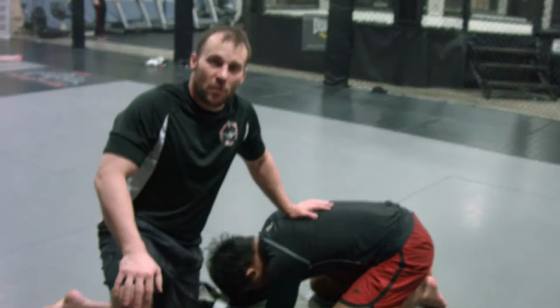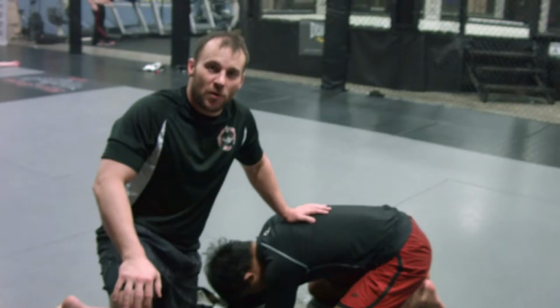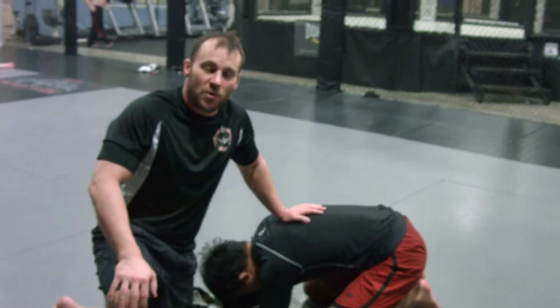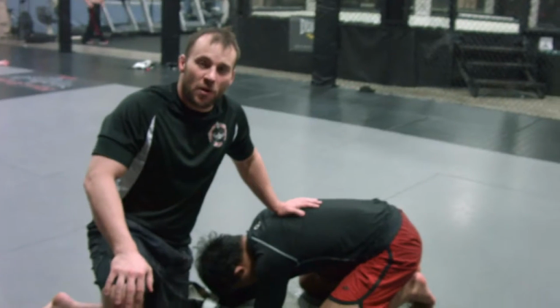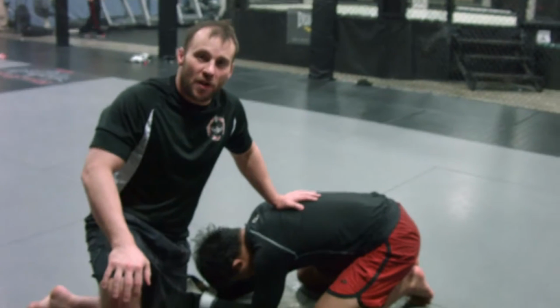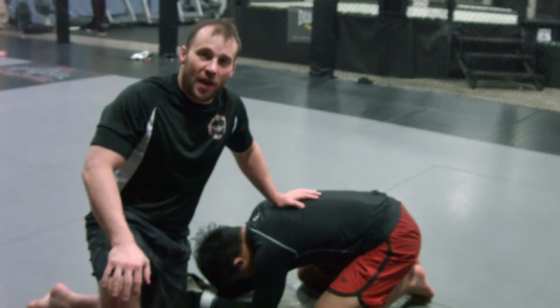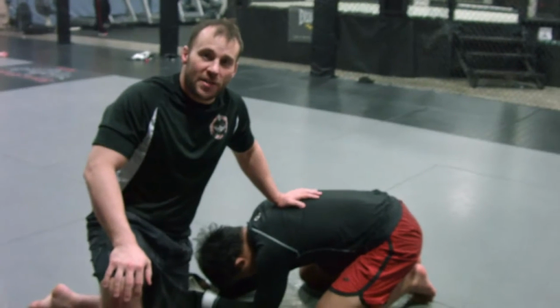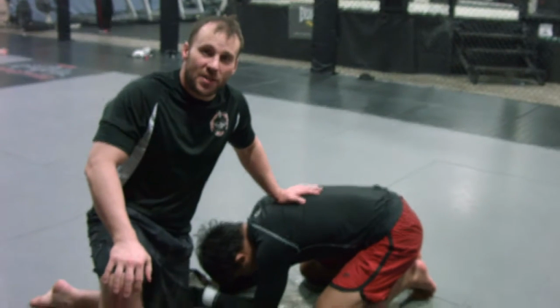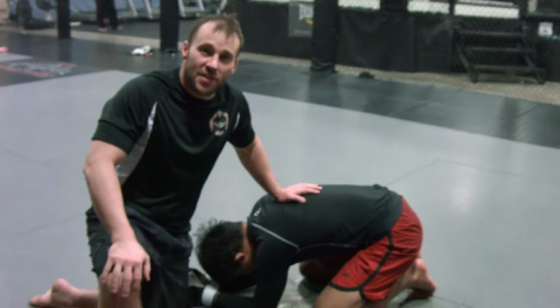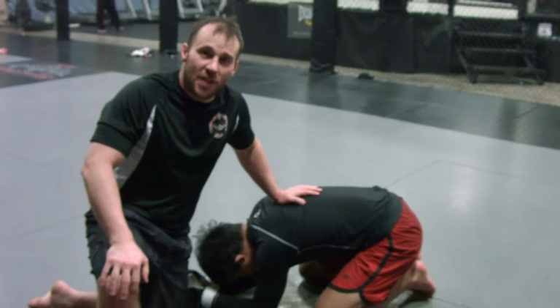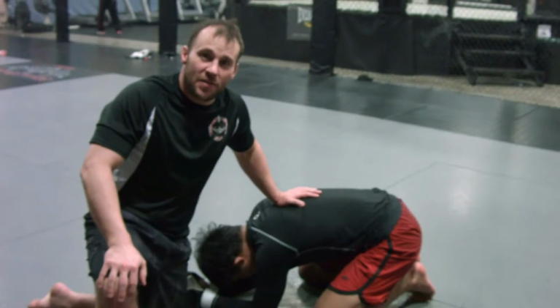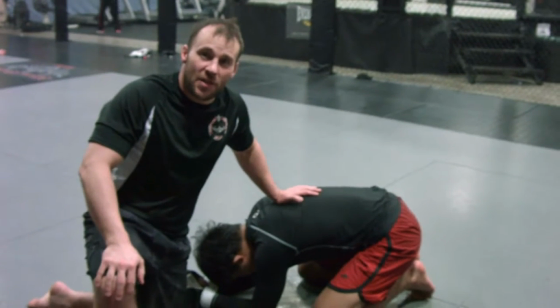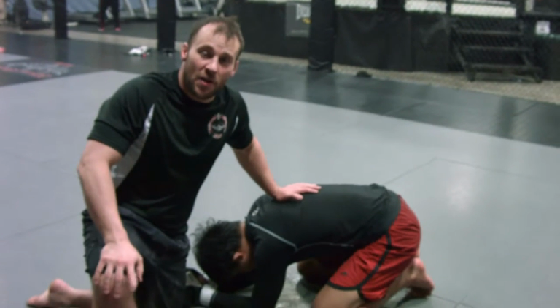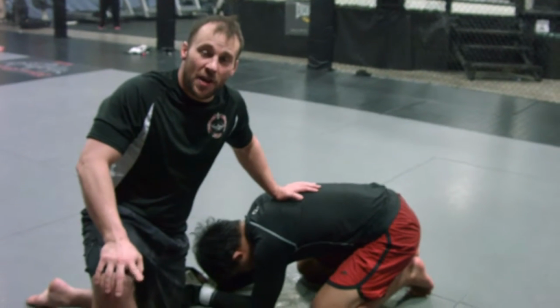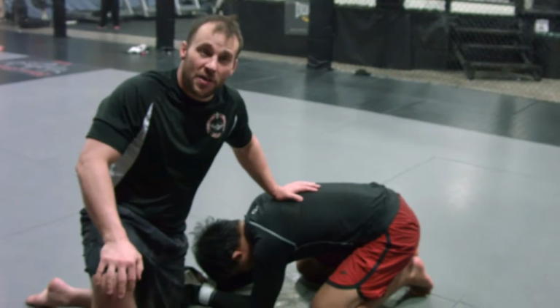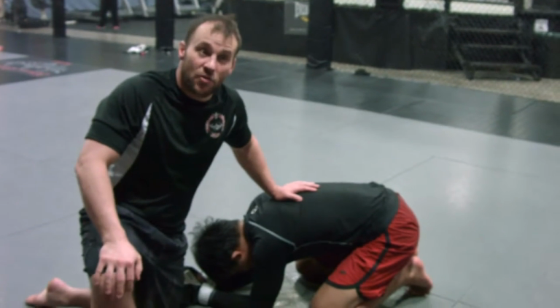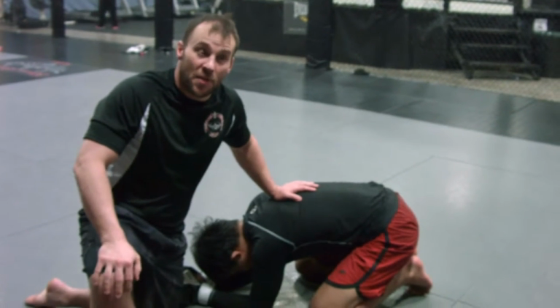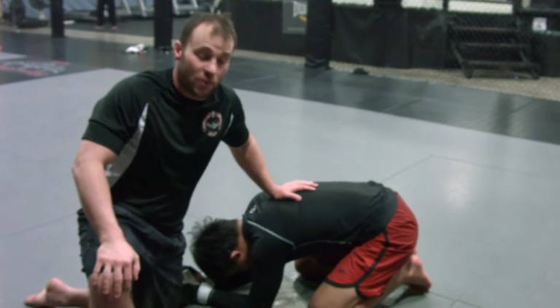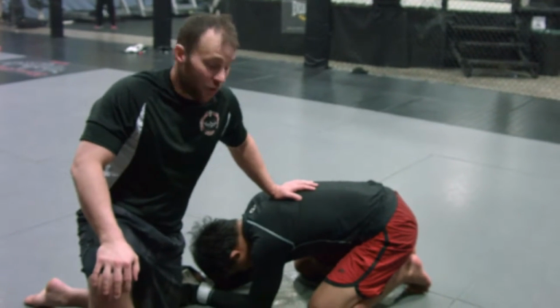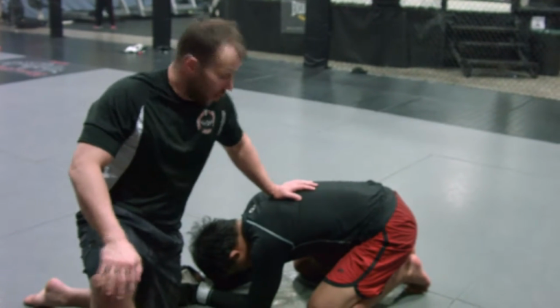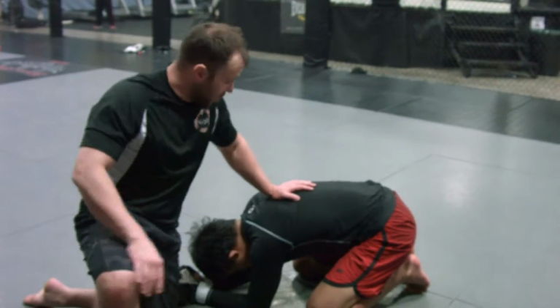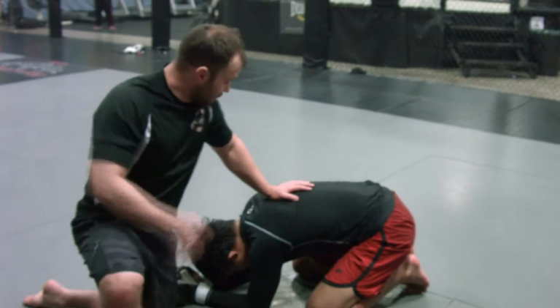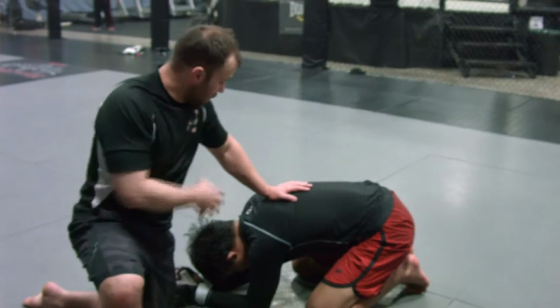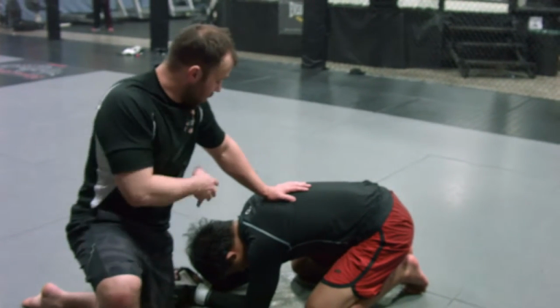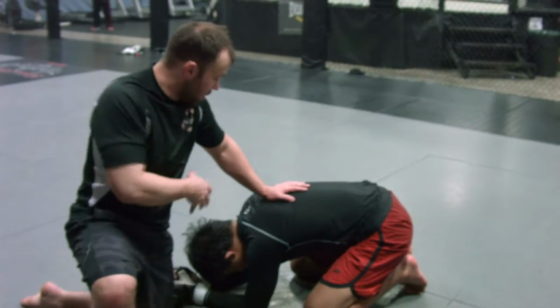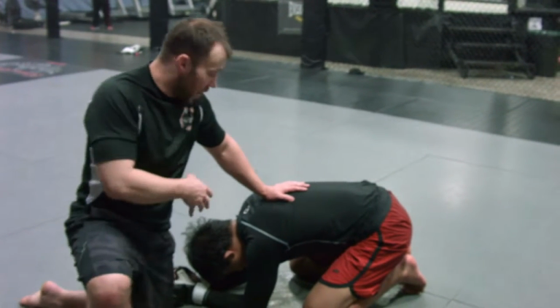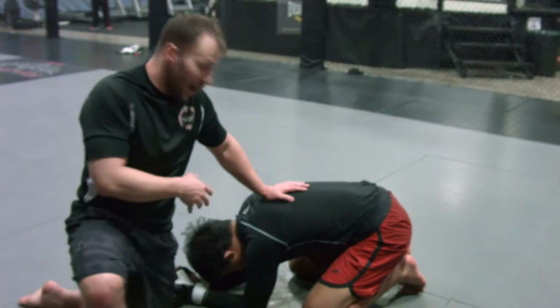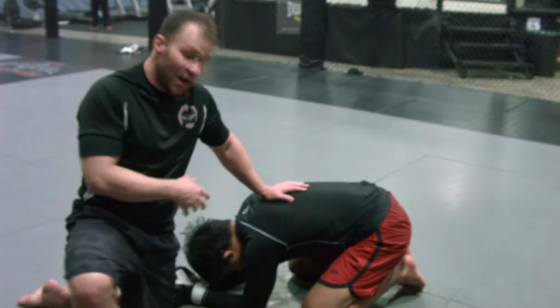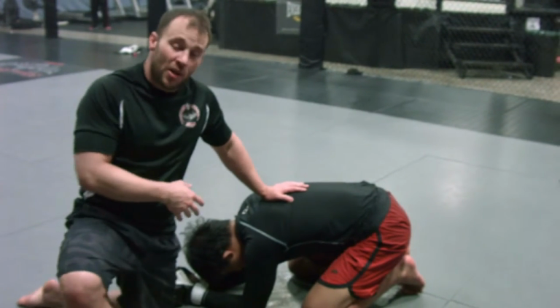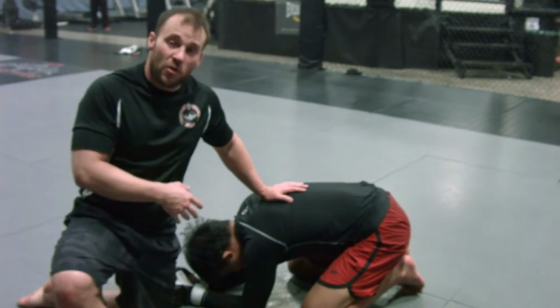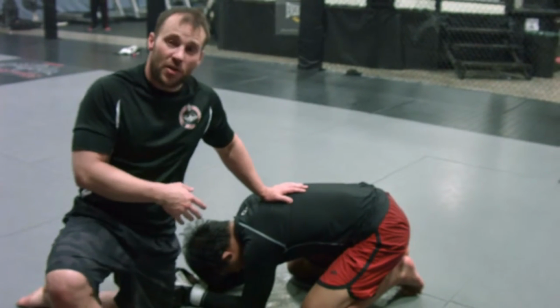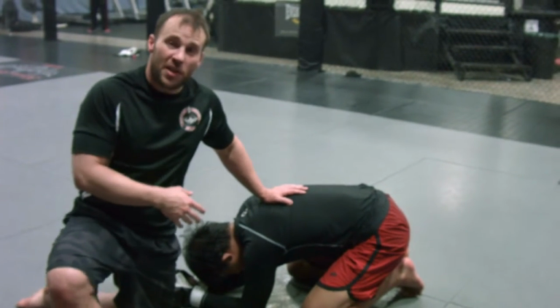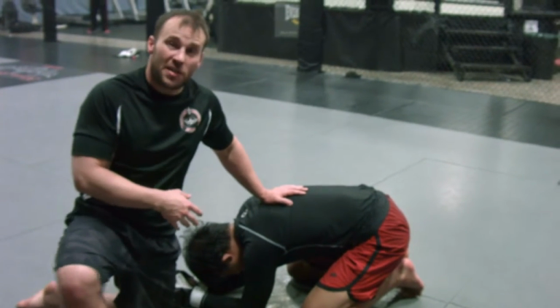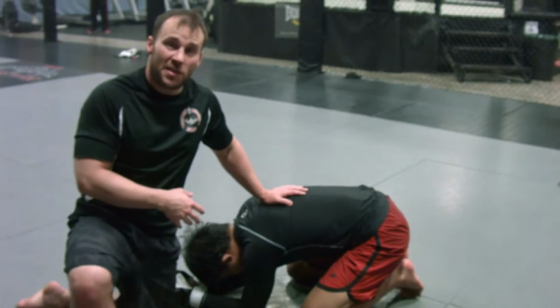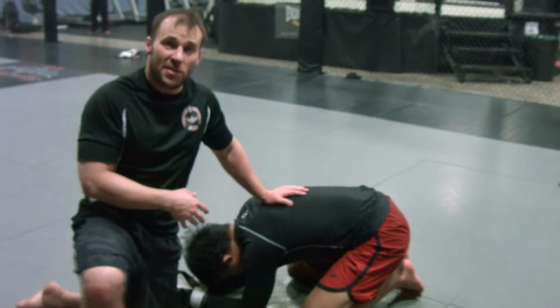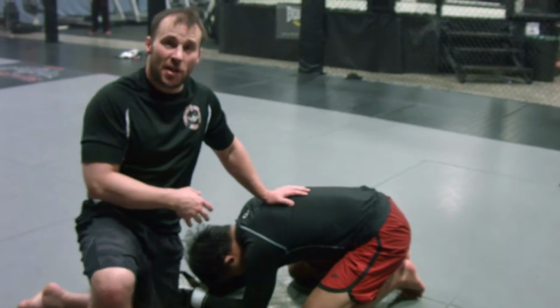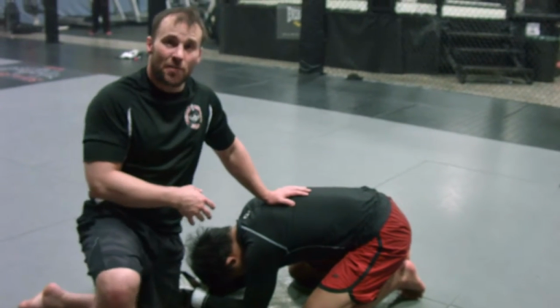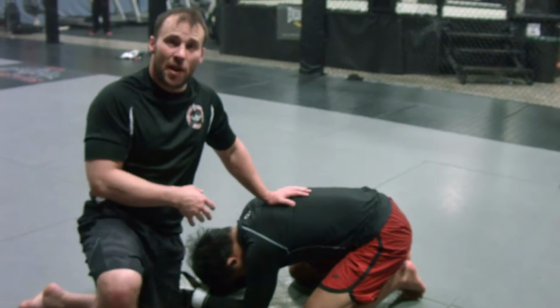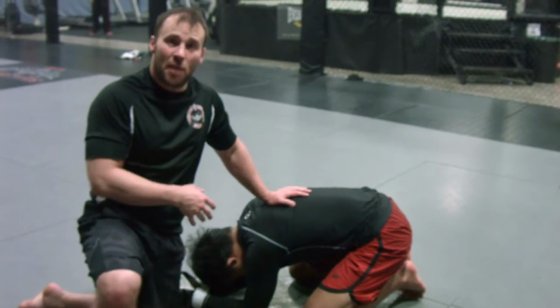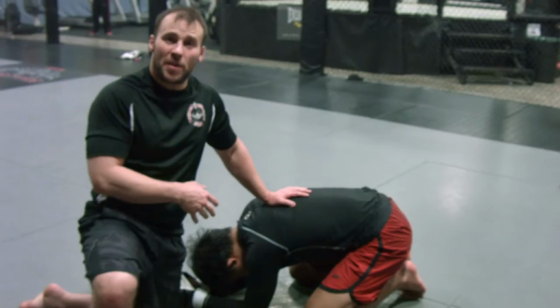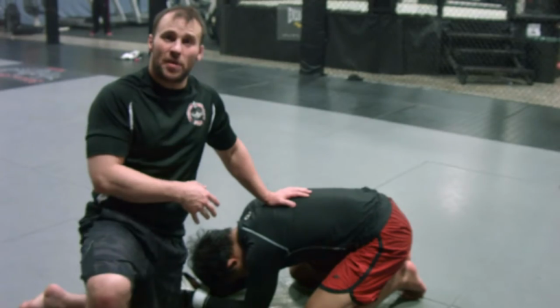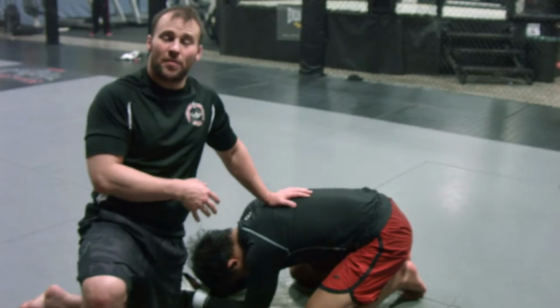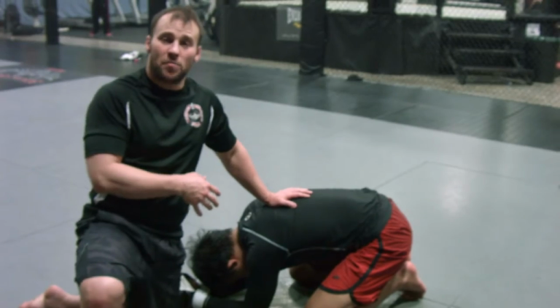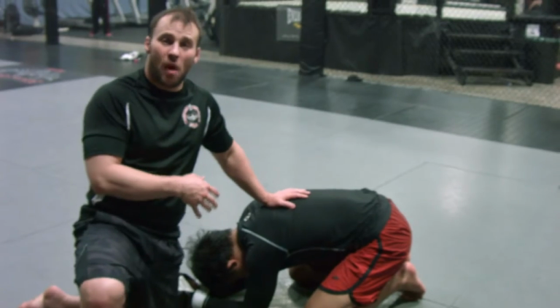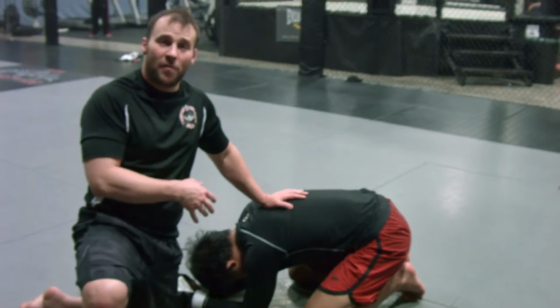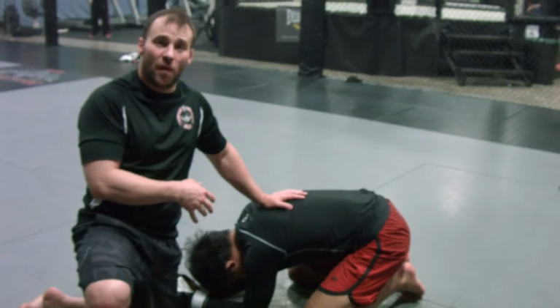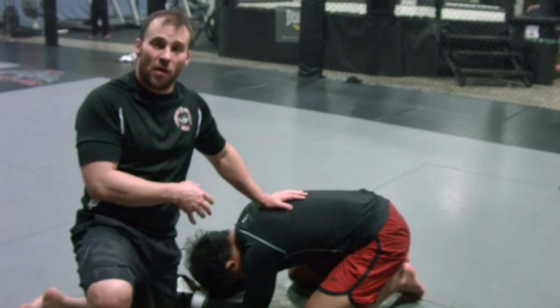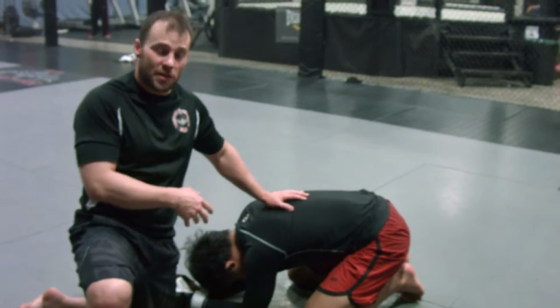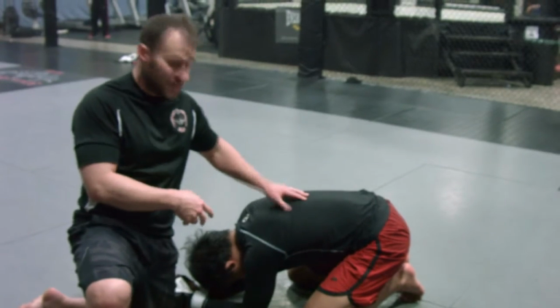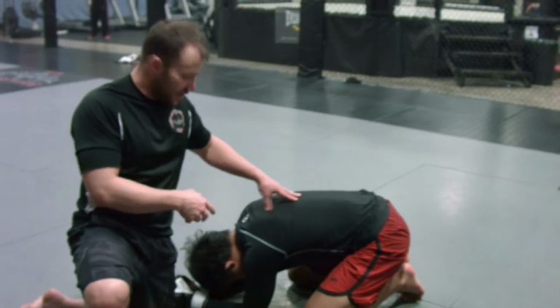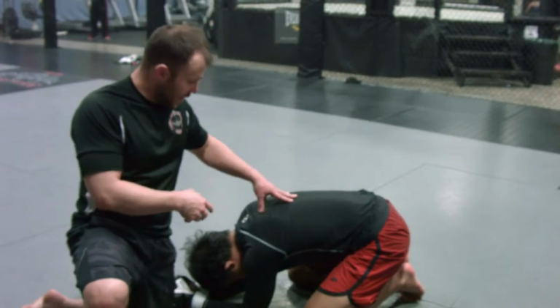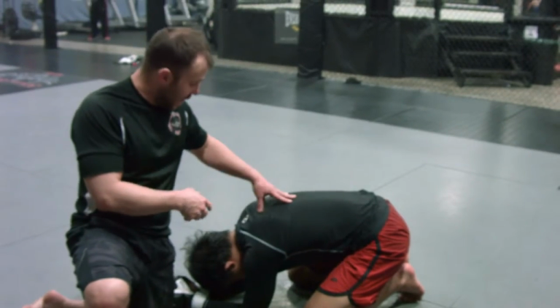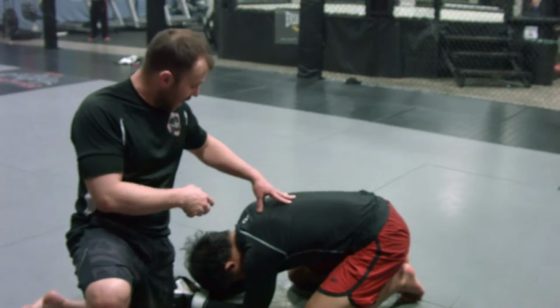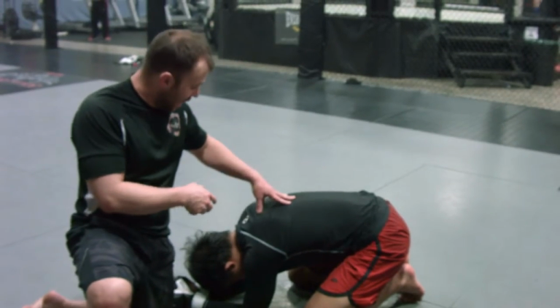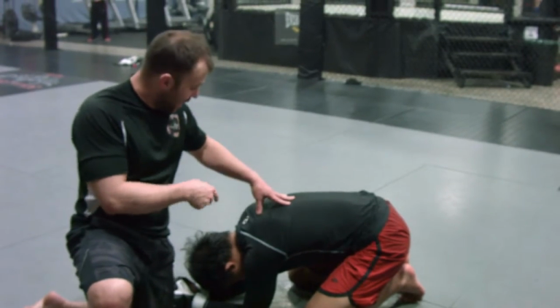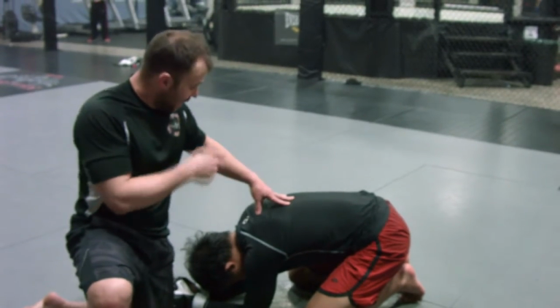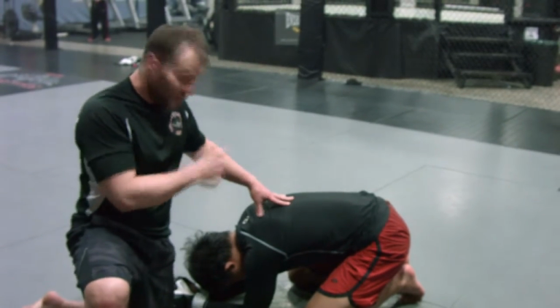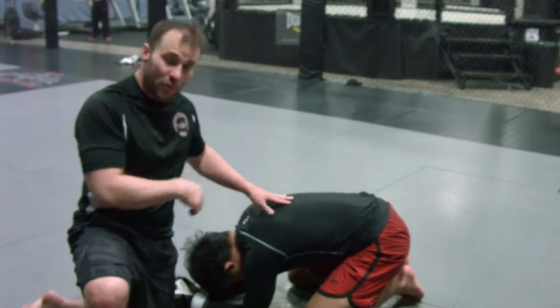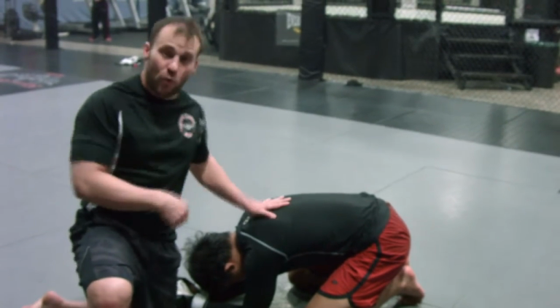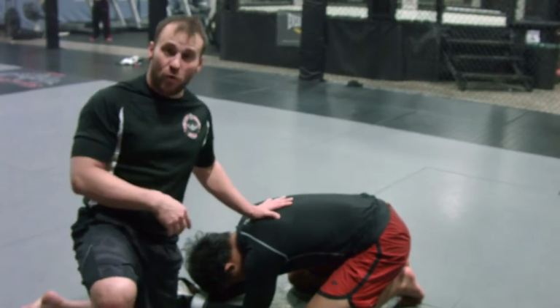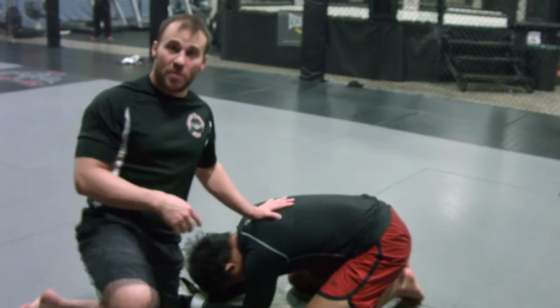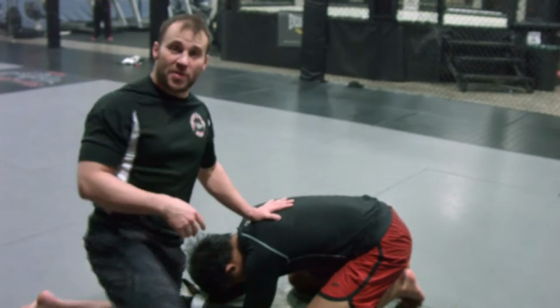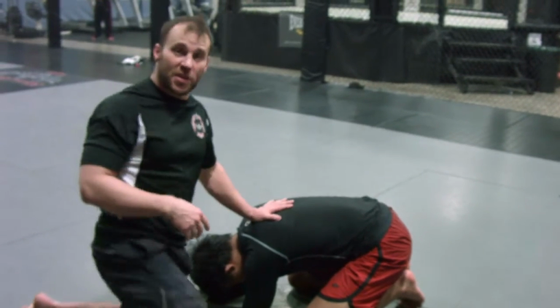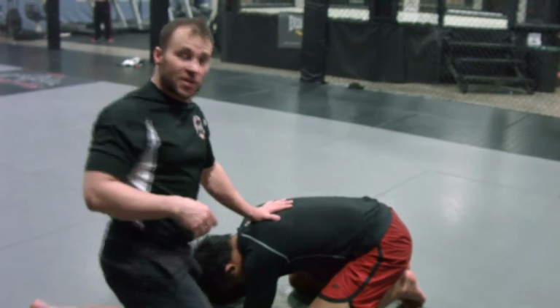What's going on guys? Dennis Davis down at Extreme Couture. I'm going to show you a little guillotine setup that I picked up from Robert Paulus from the quarter position.